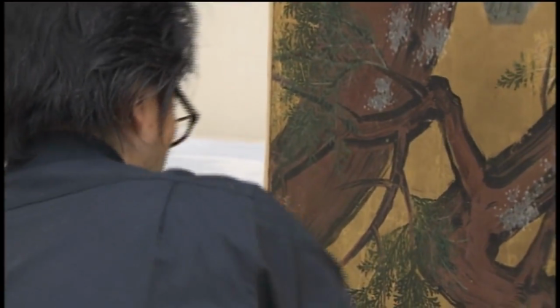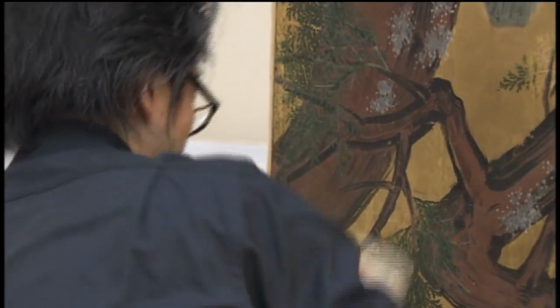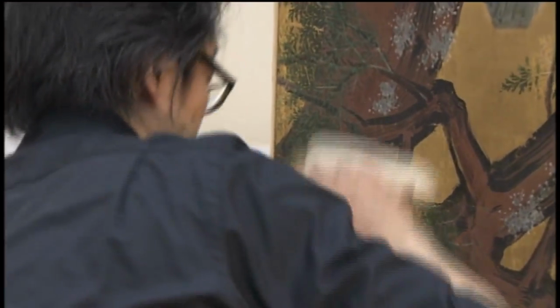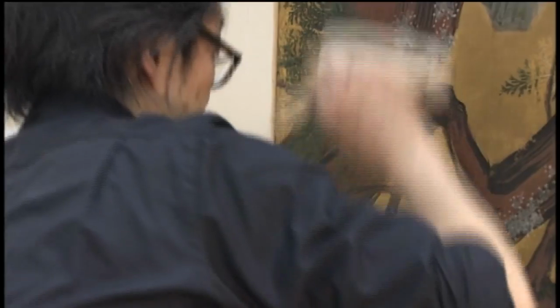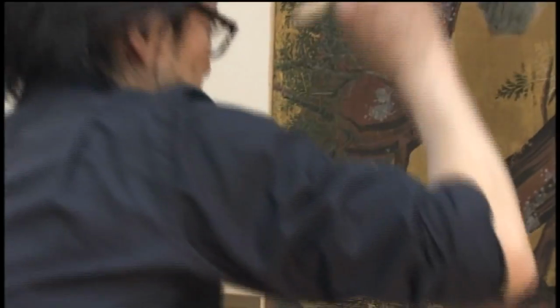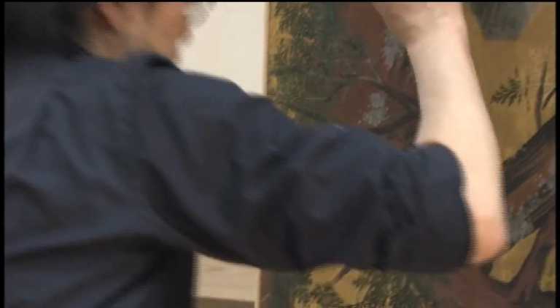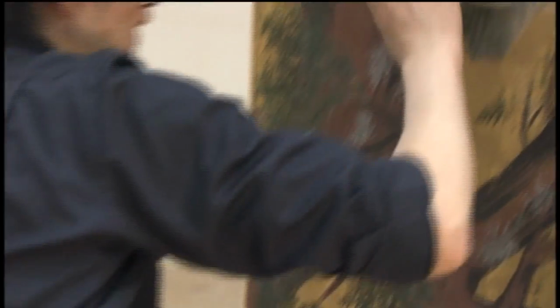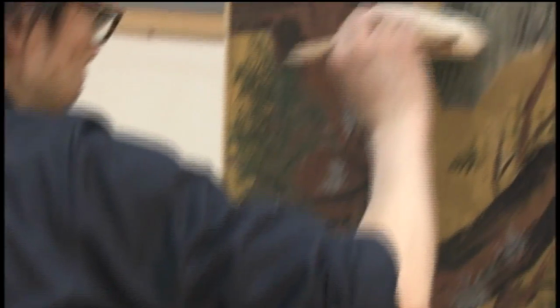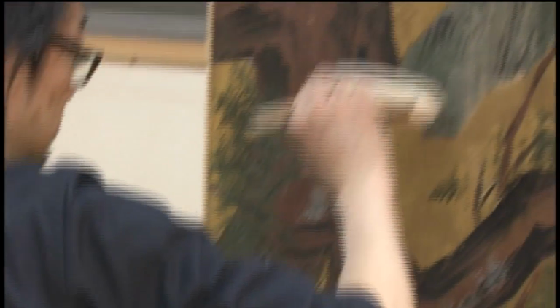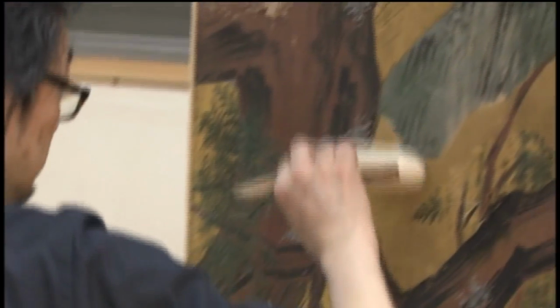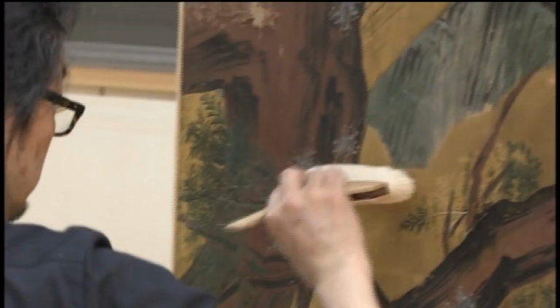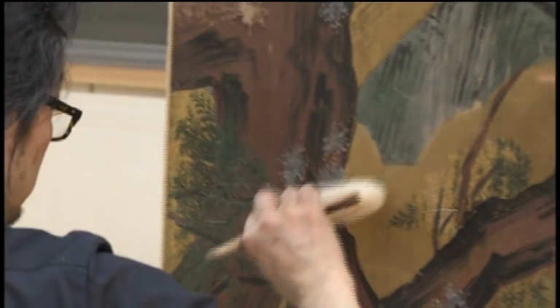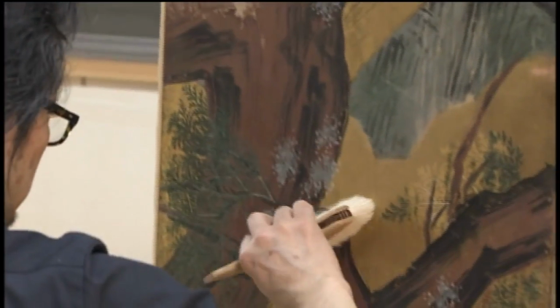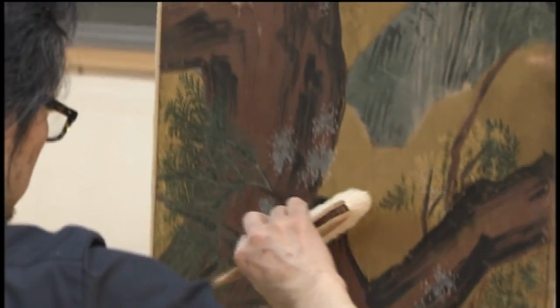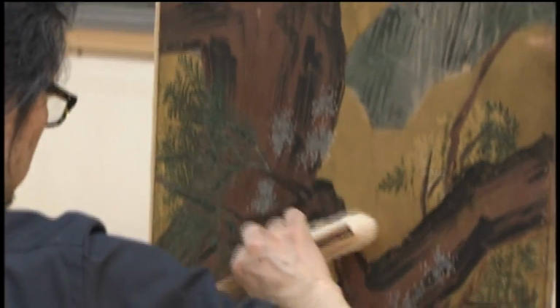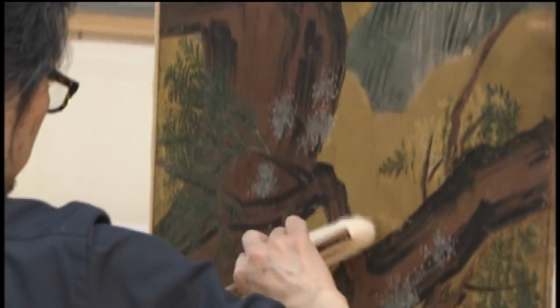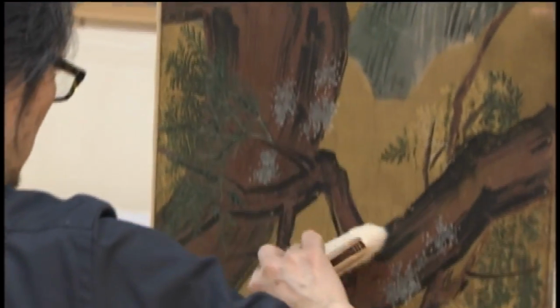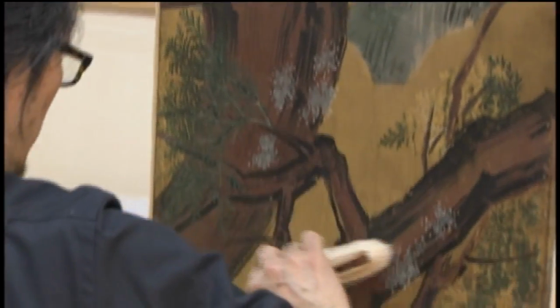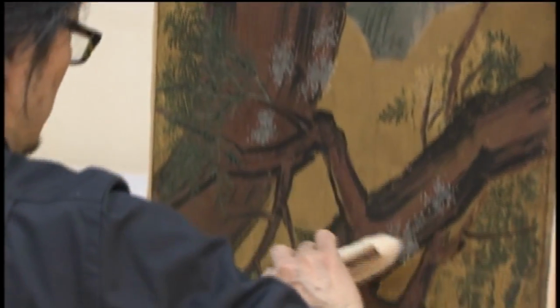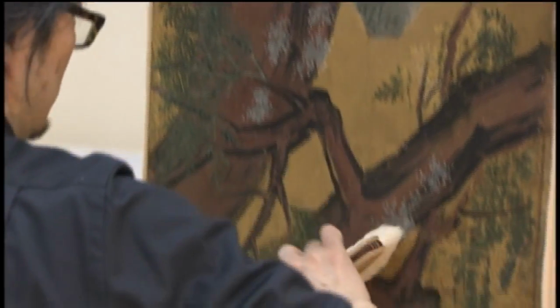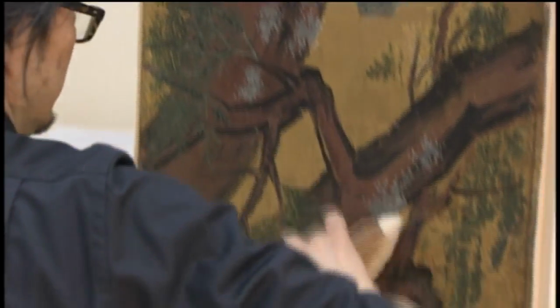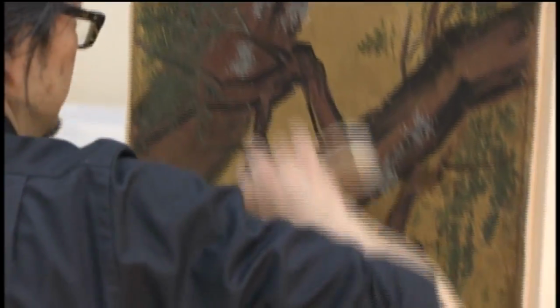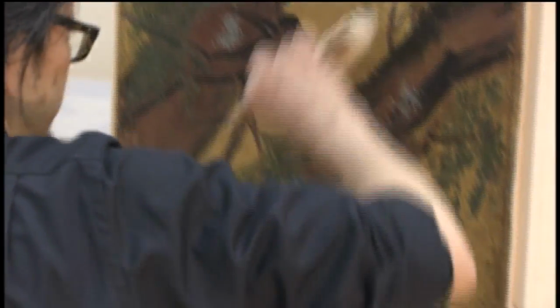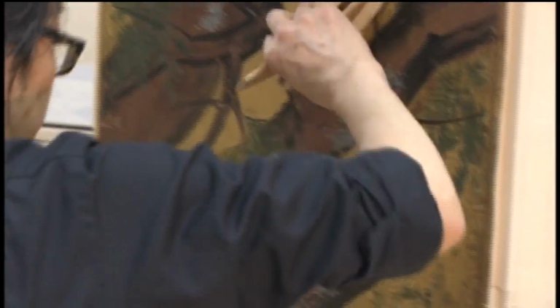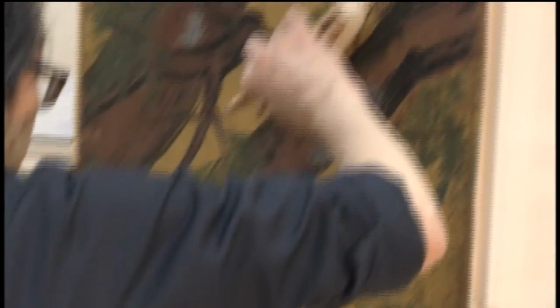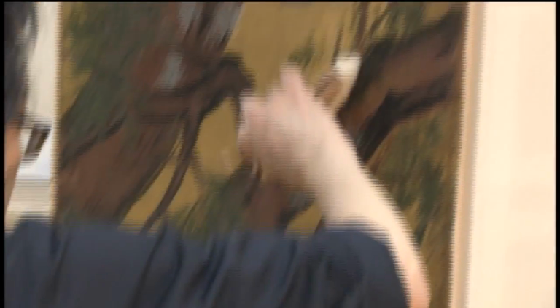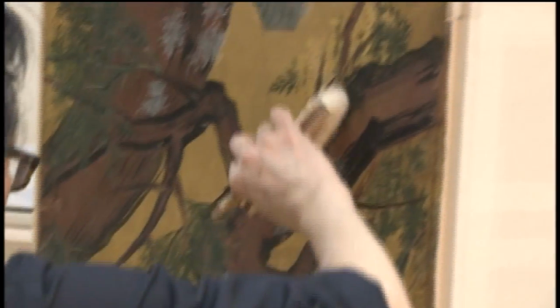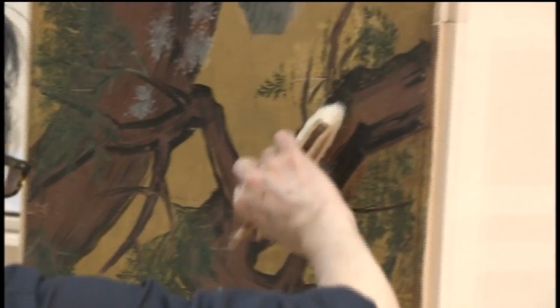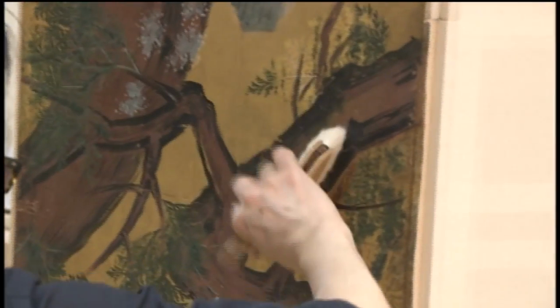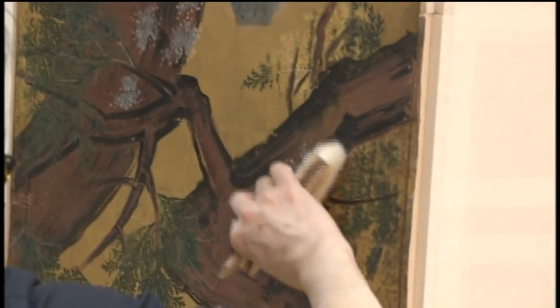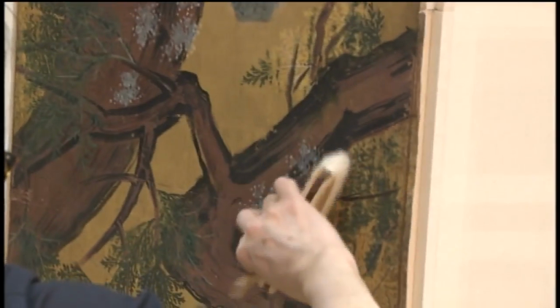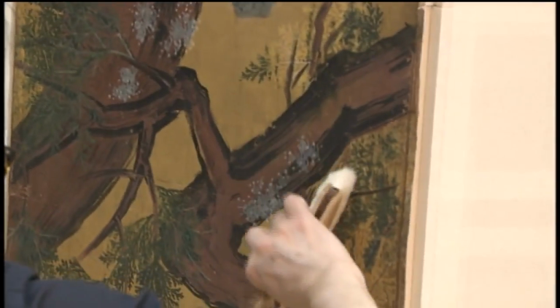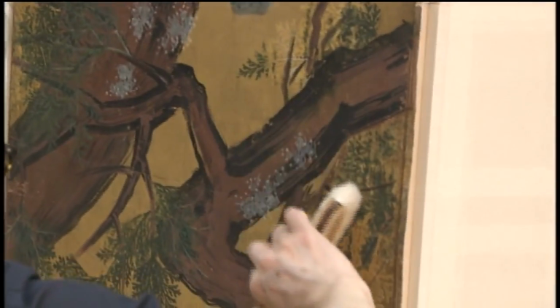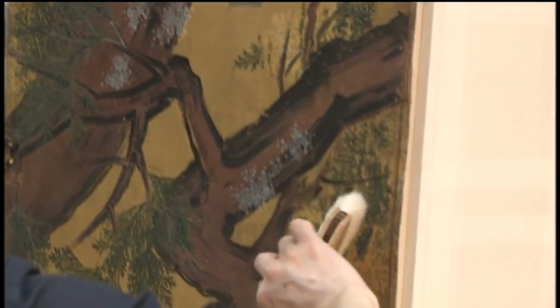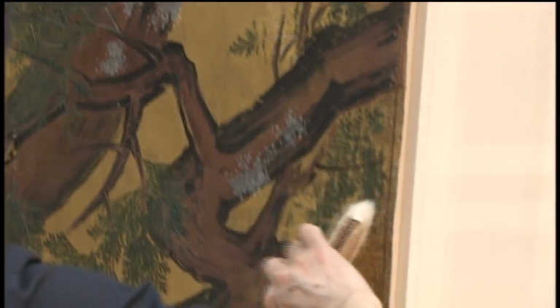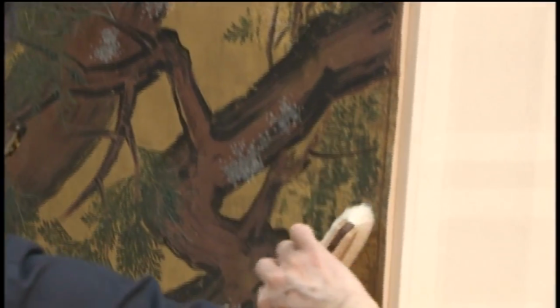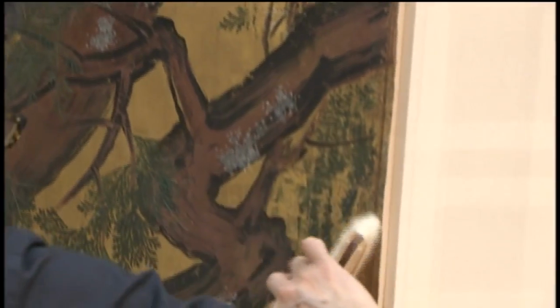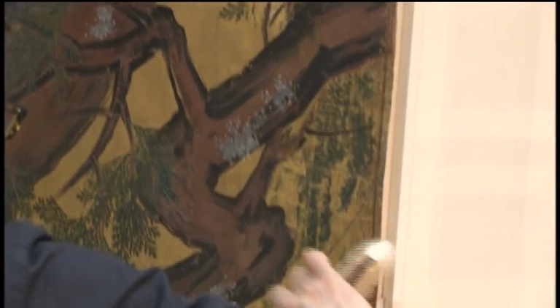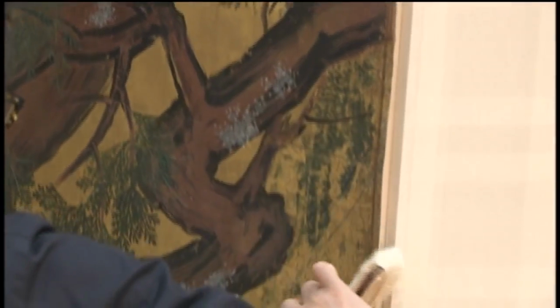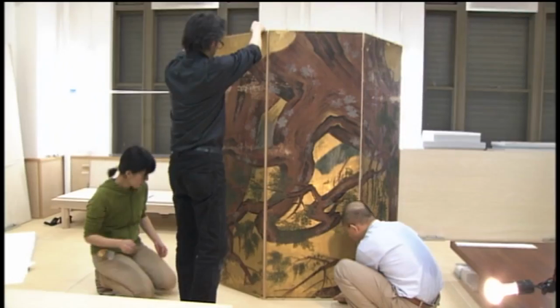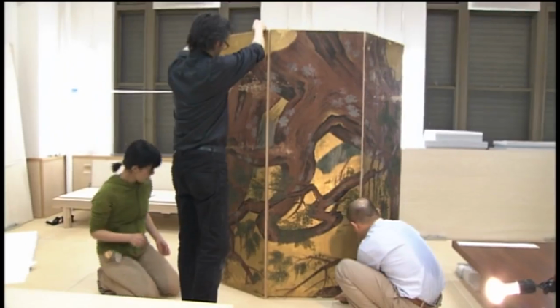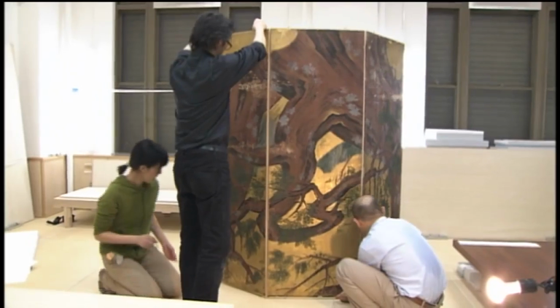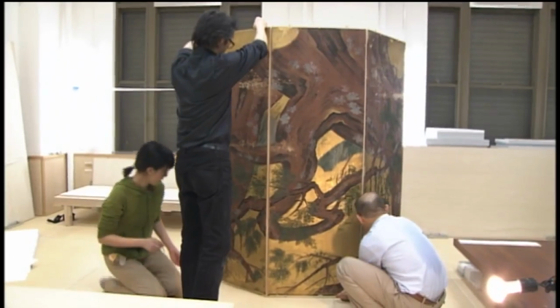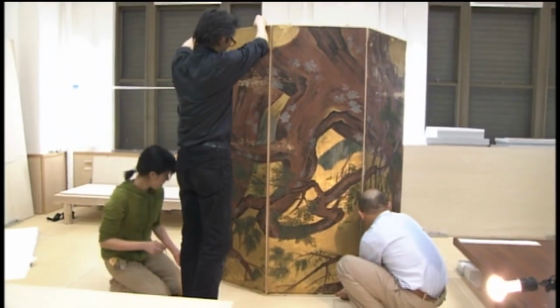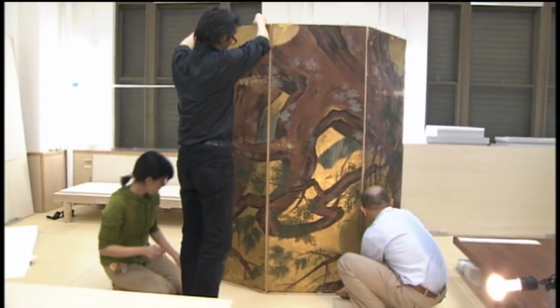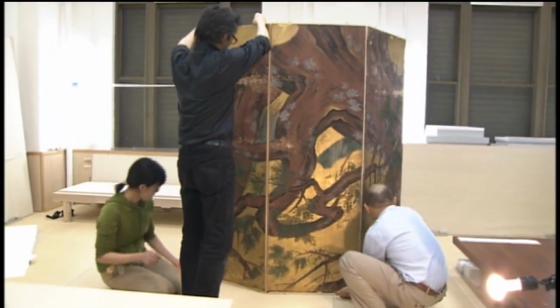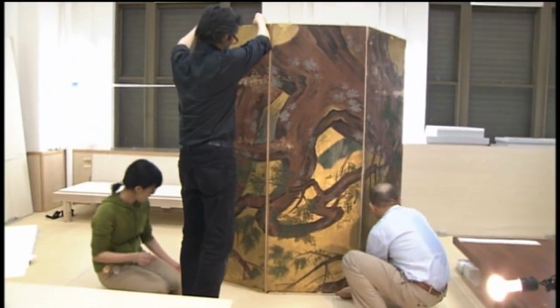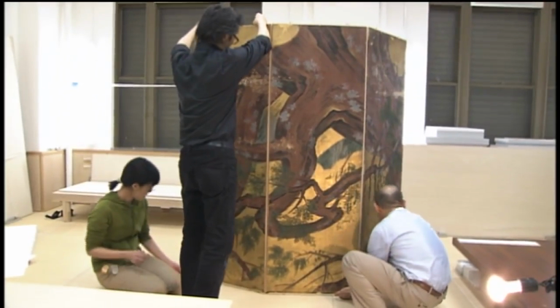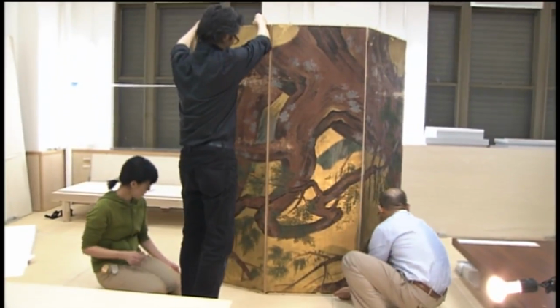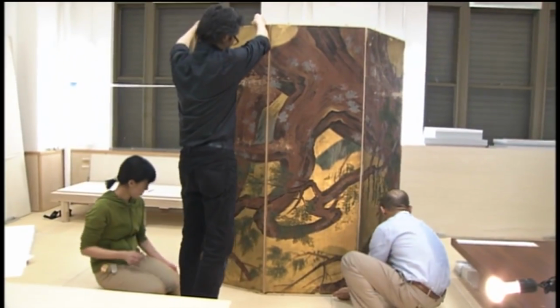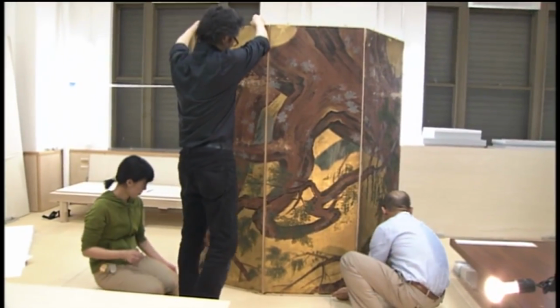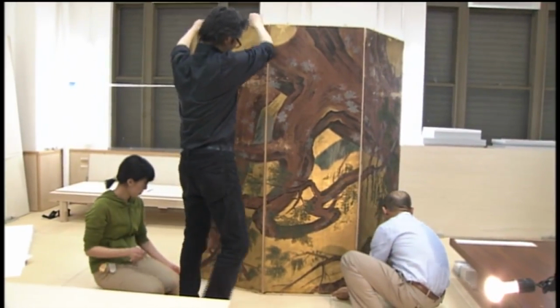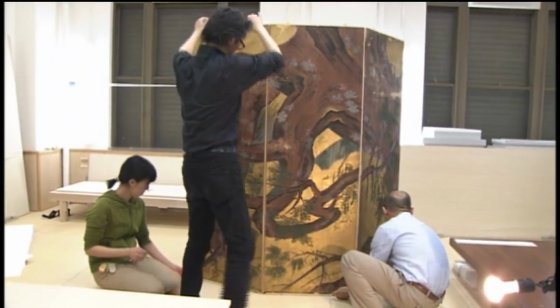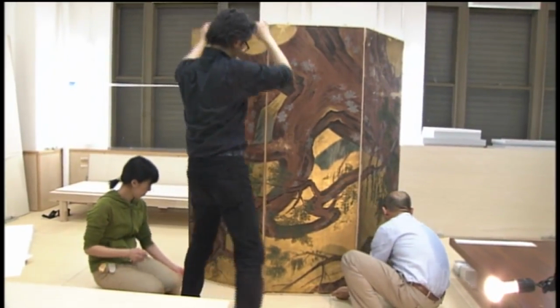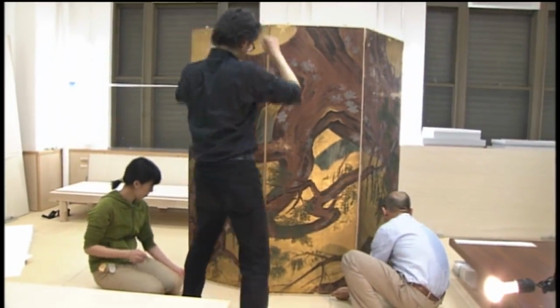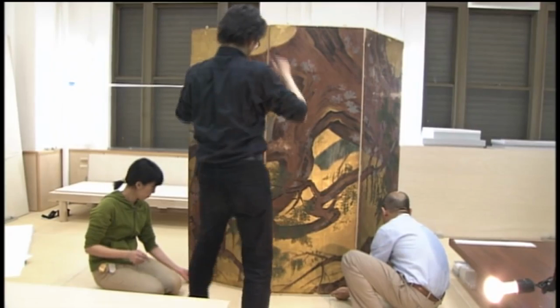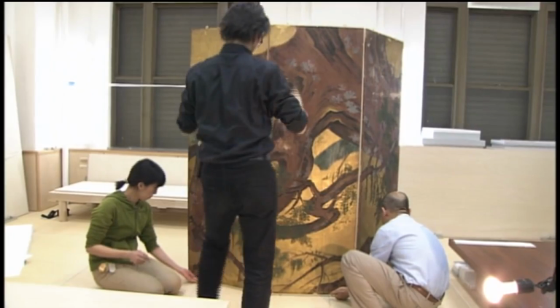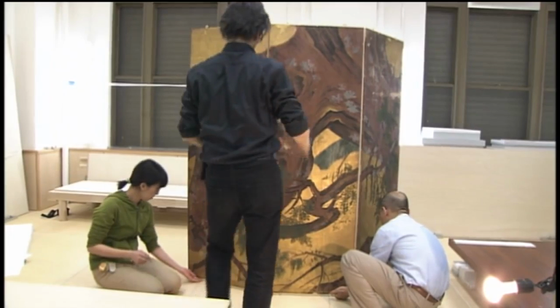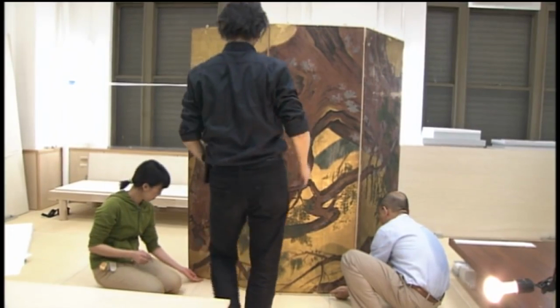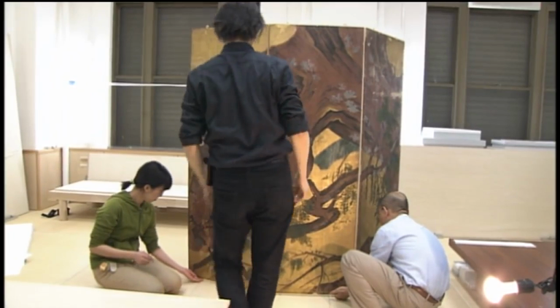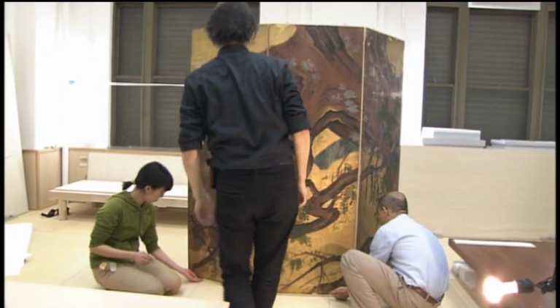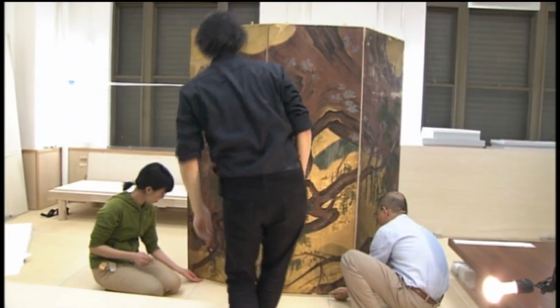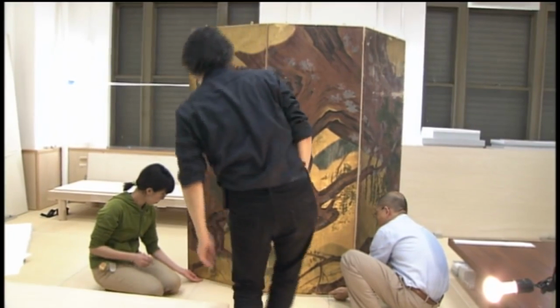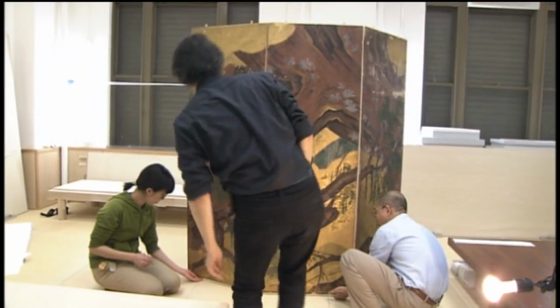Cypress pictures are easier to align when they are pasted from the bottom up, so the painting is turned upside down.